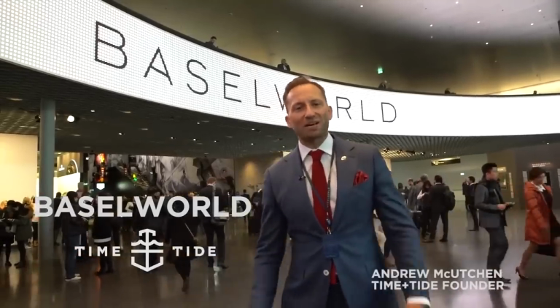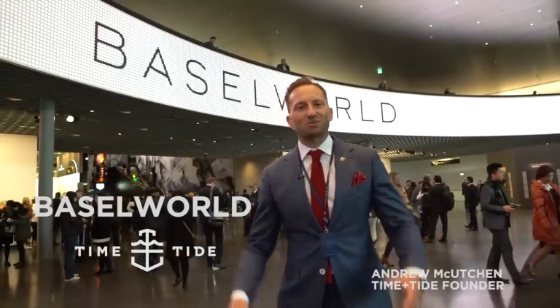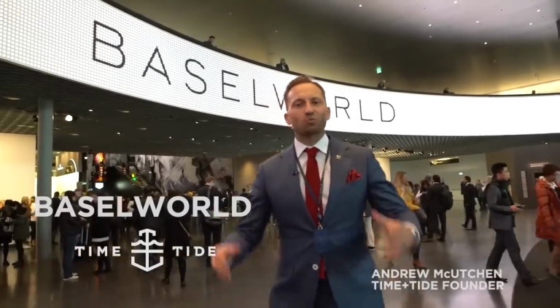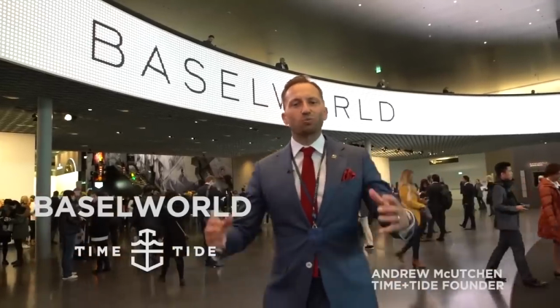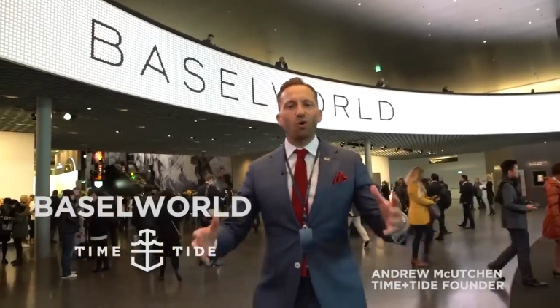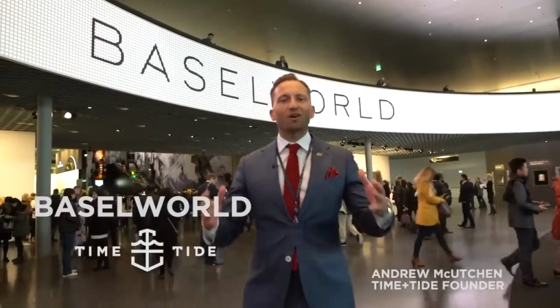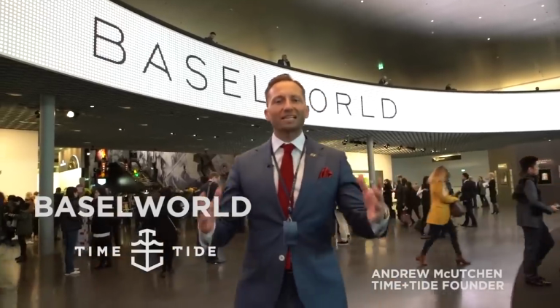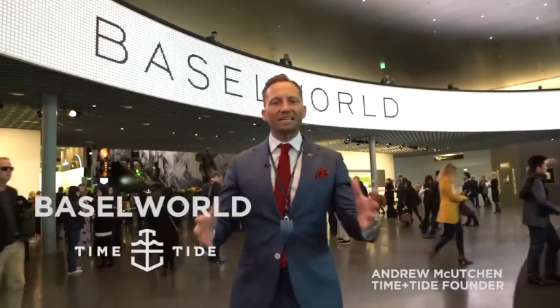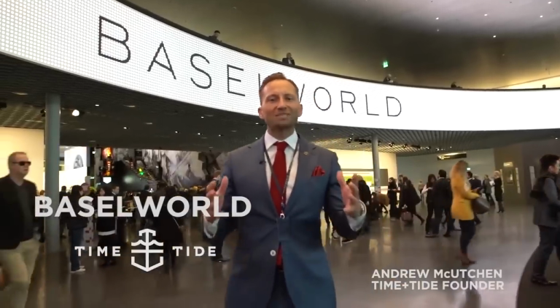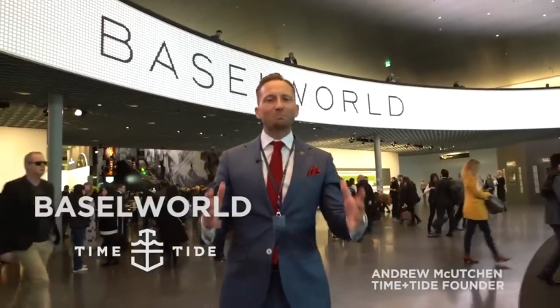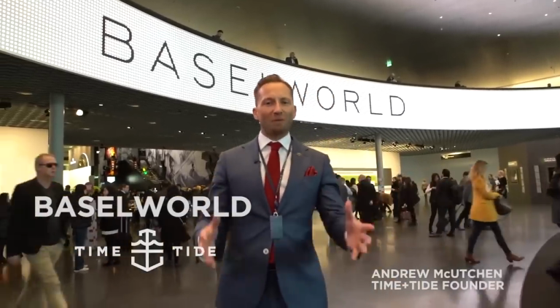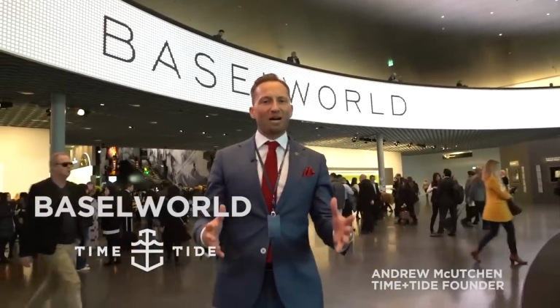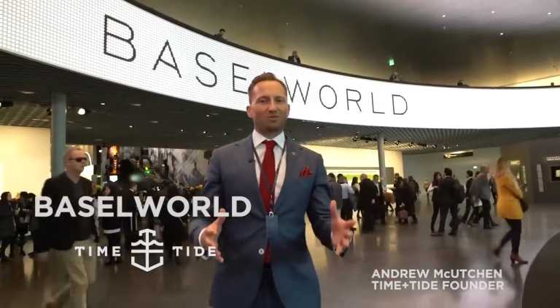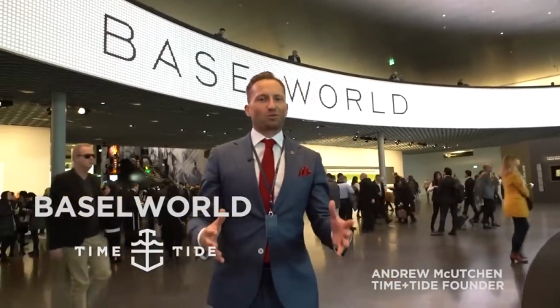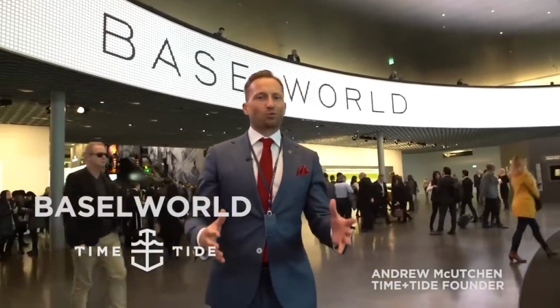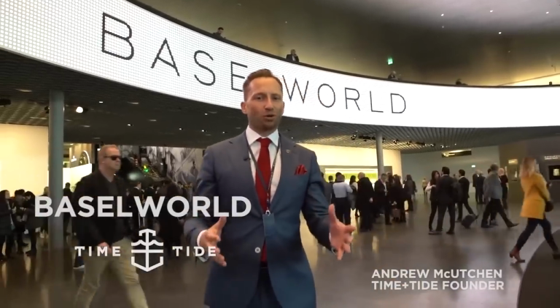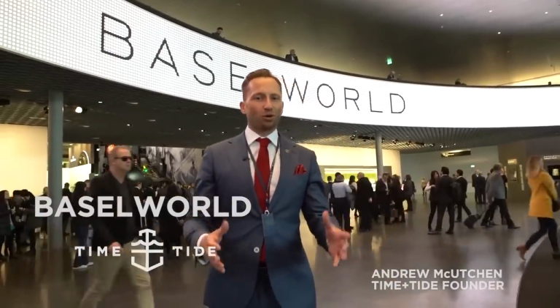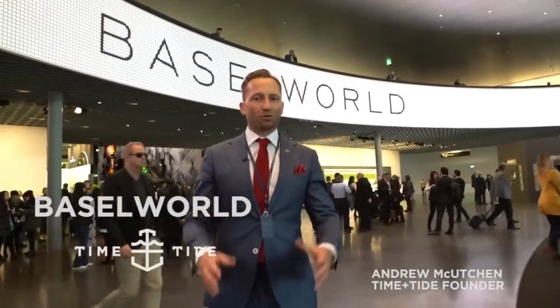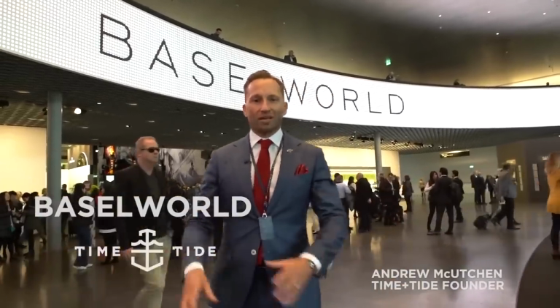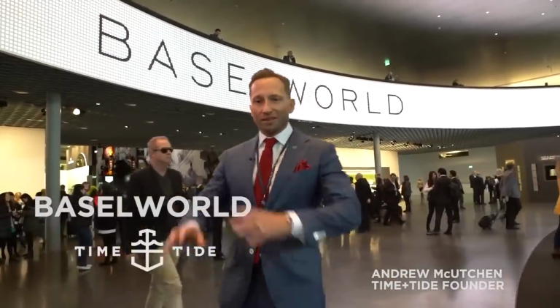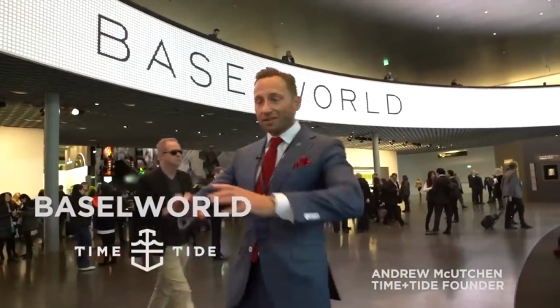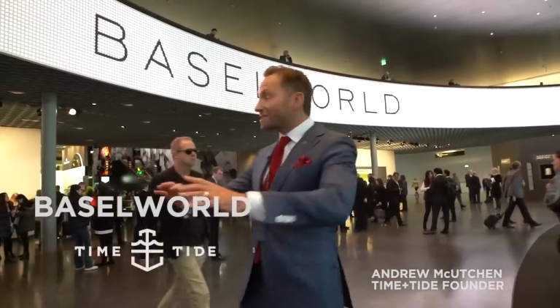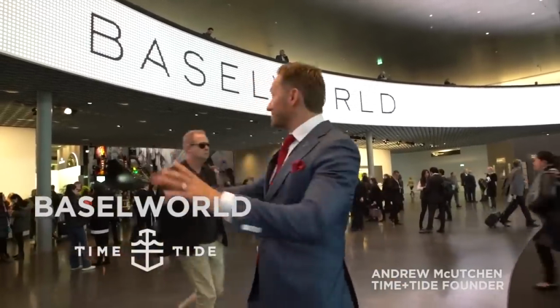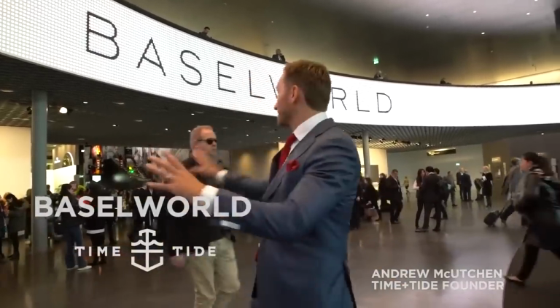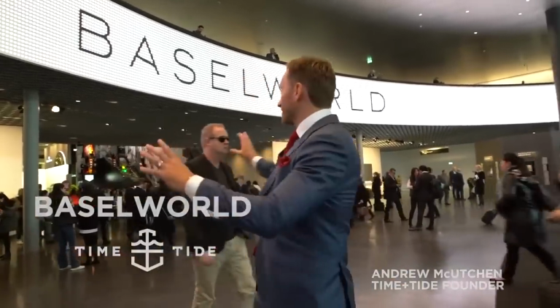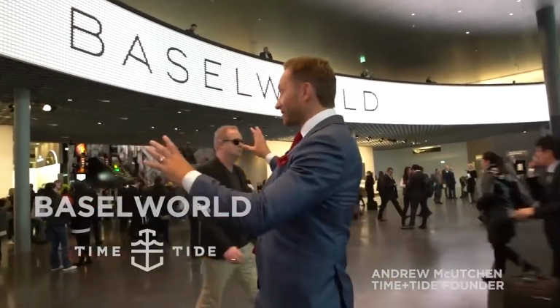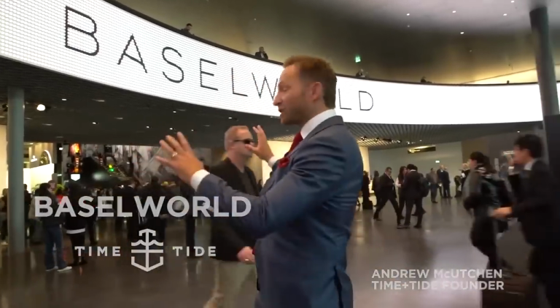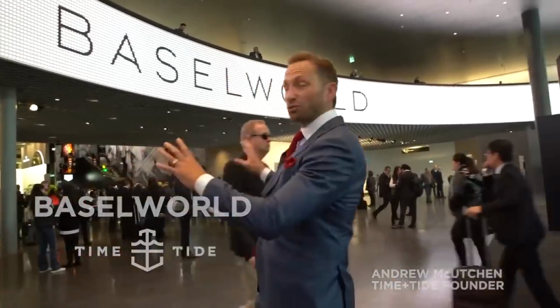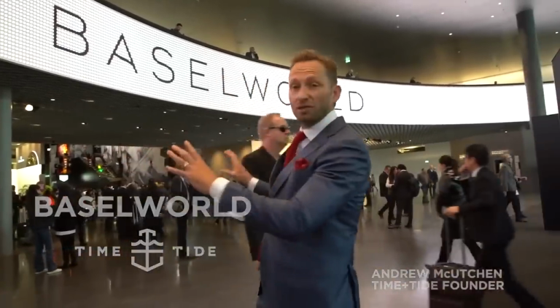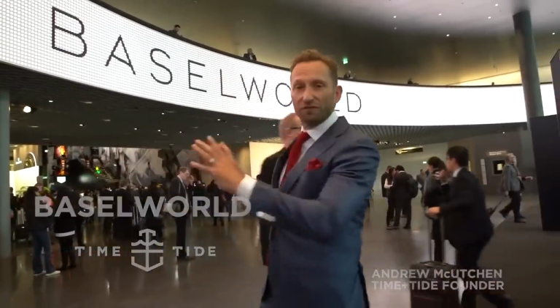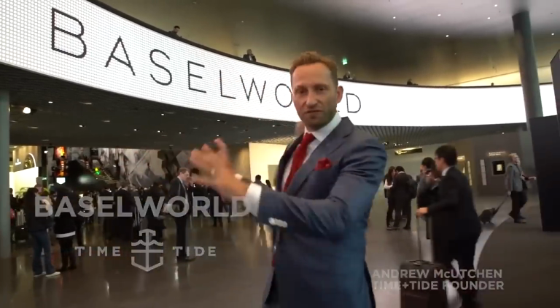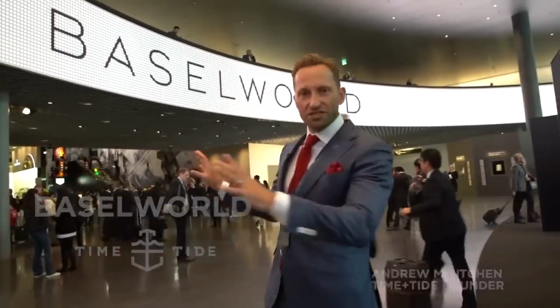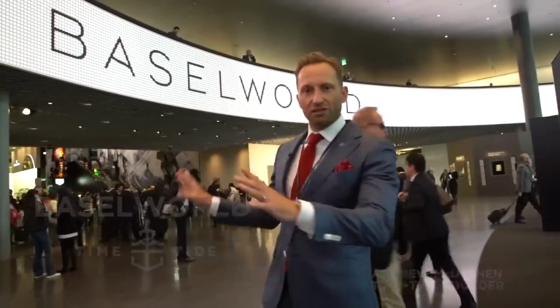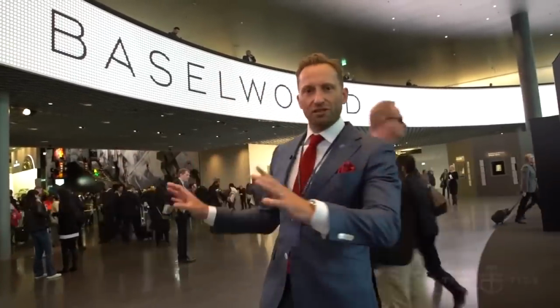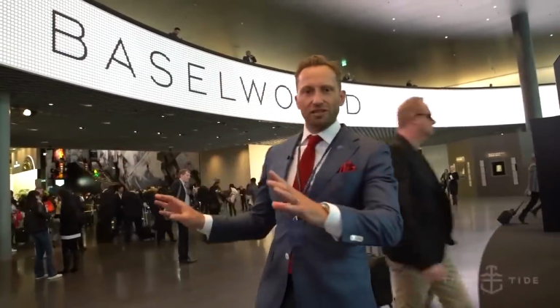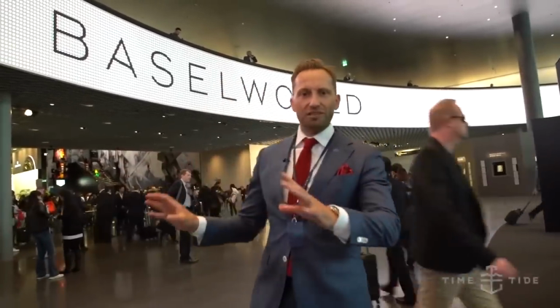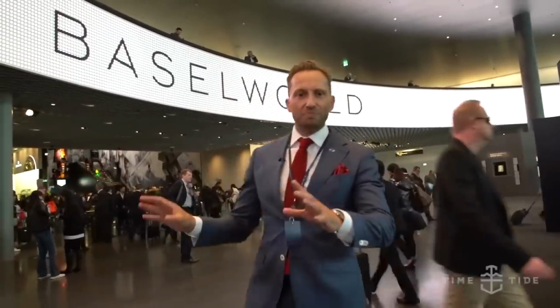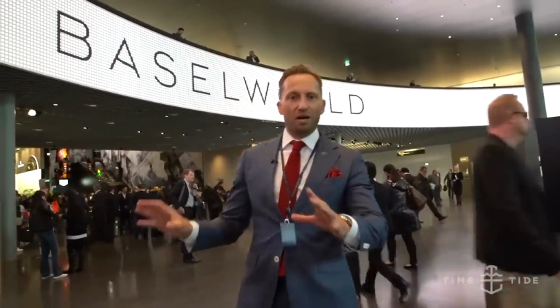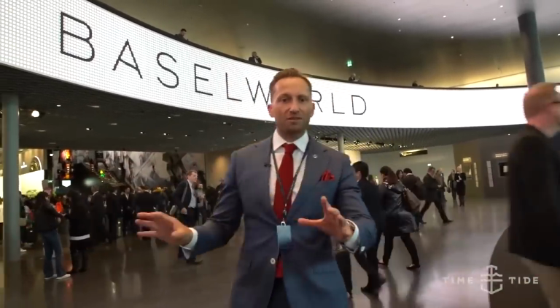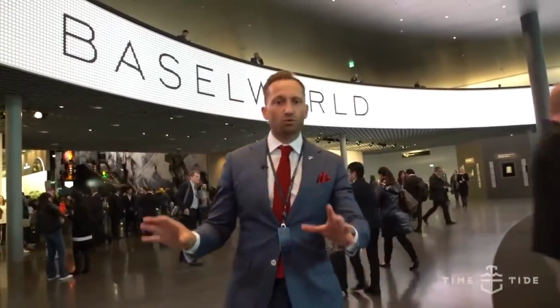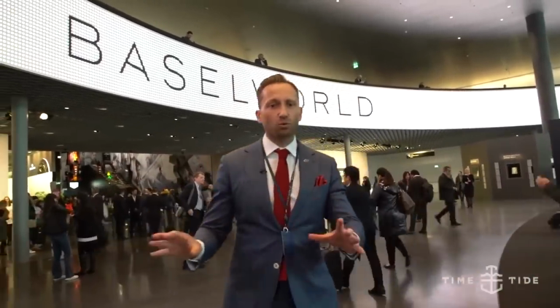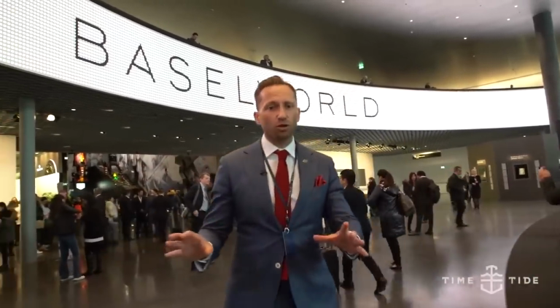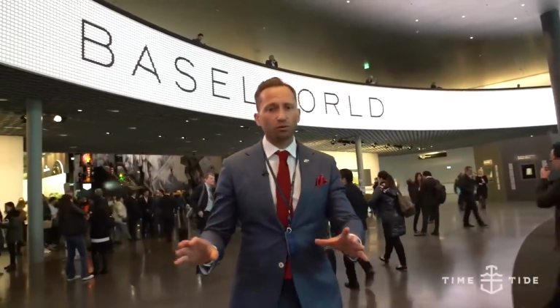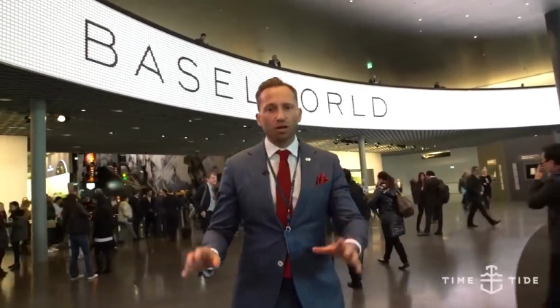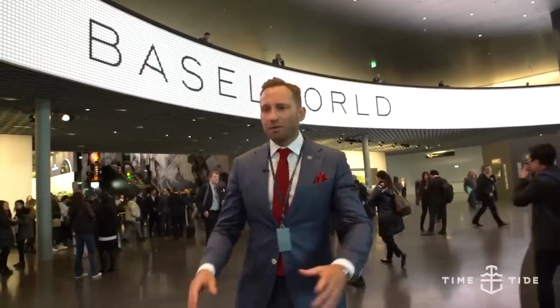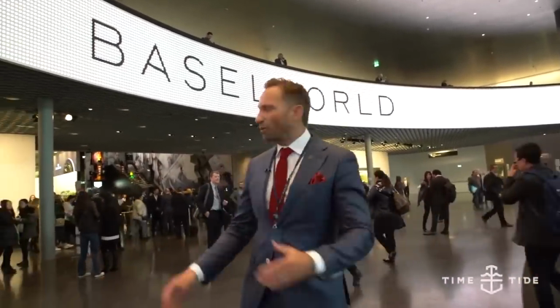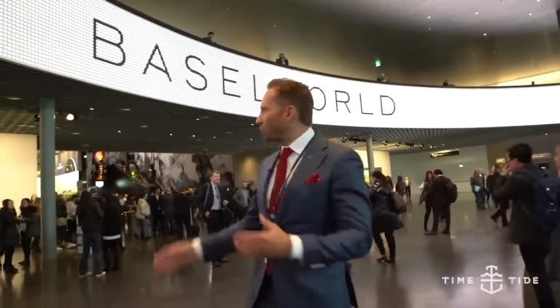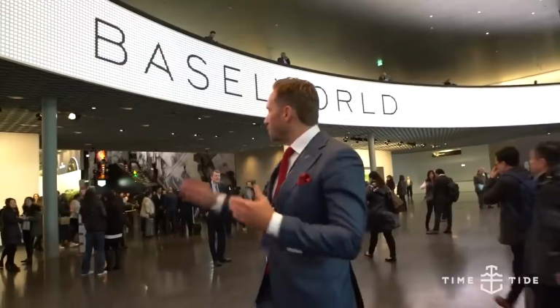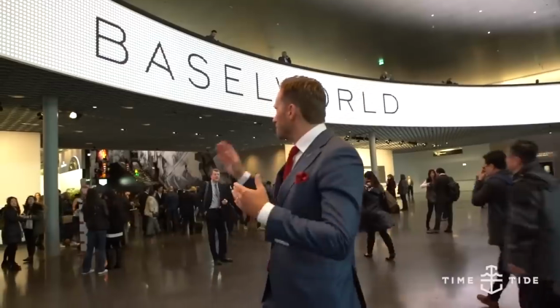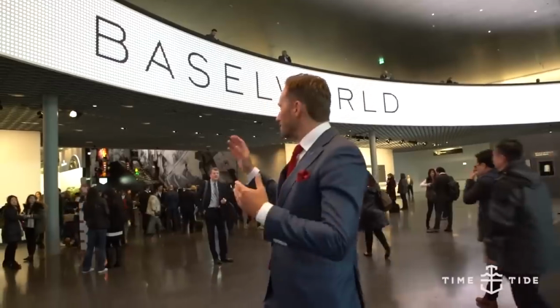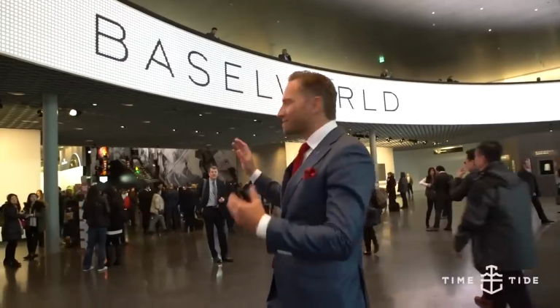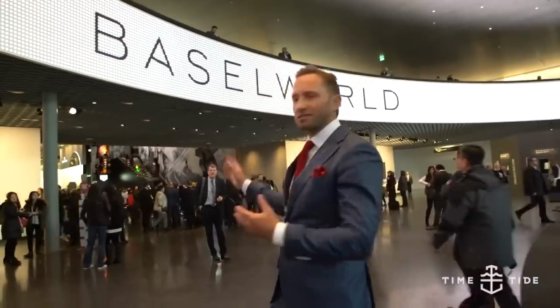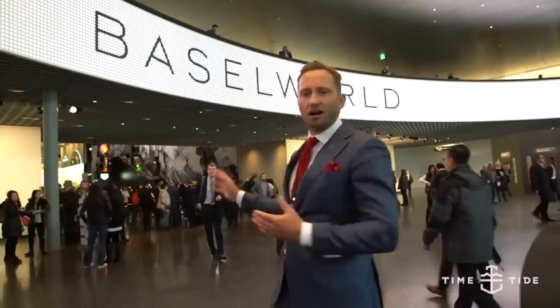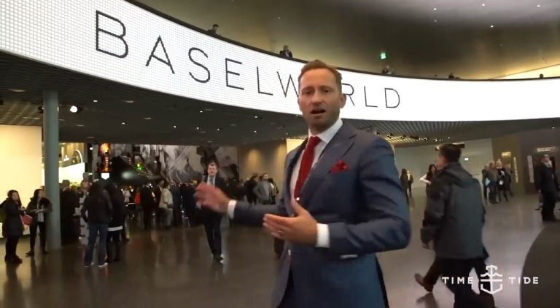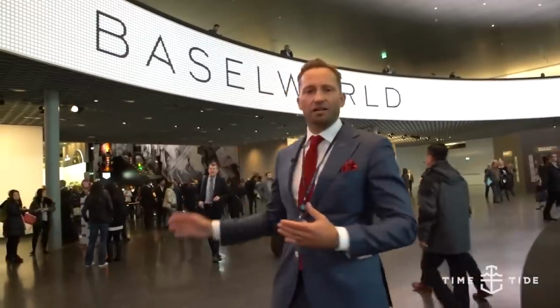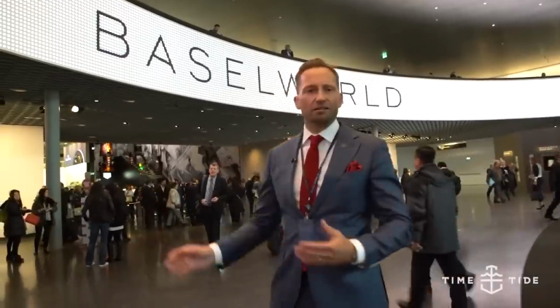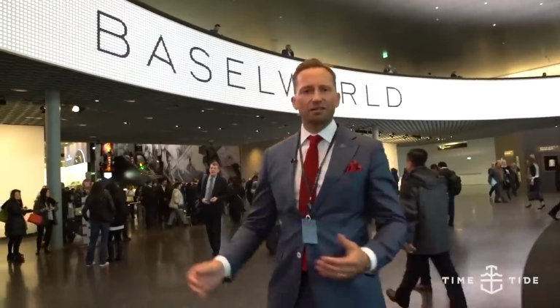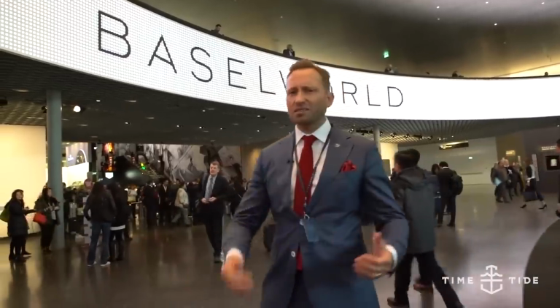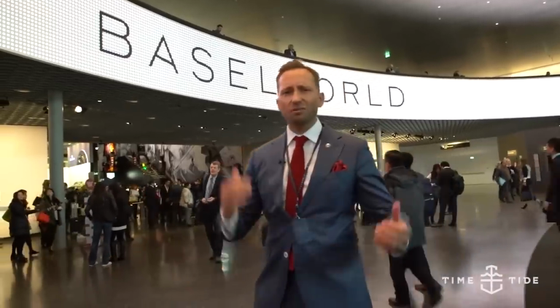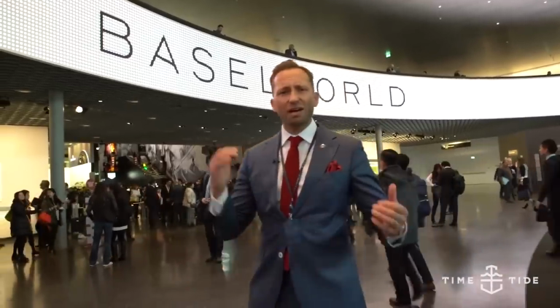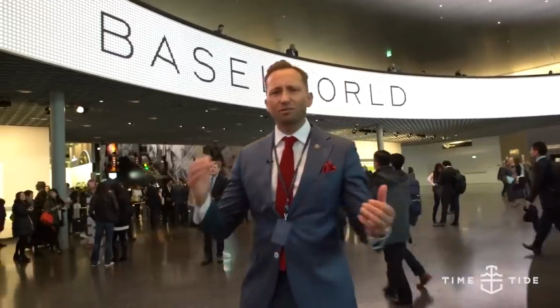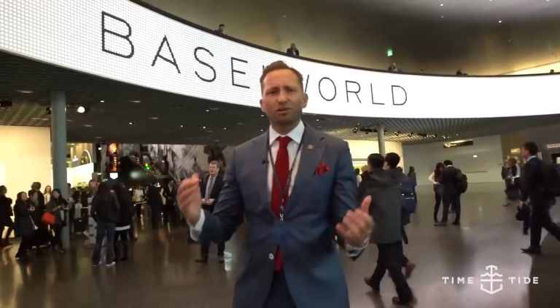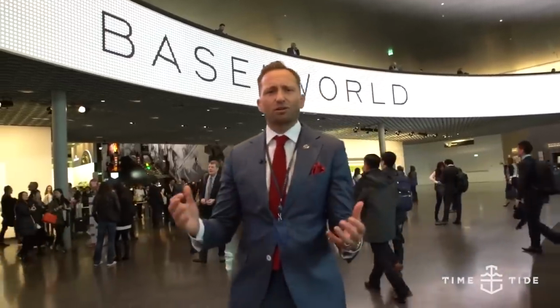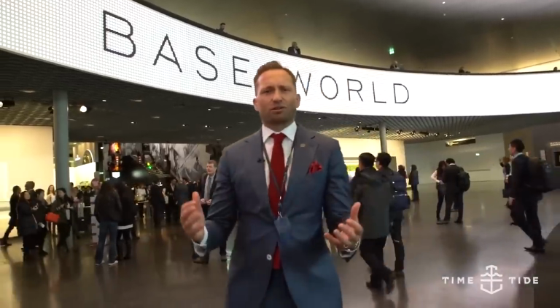What is Baselworld? This, literally, physically is Baselworld. But what's inside? Let's go and have a look.